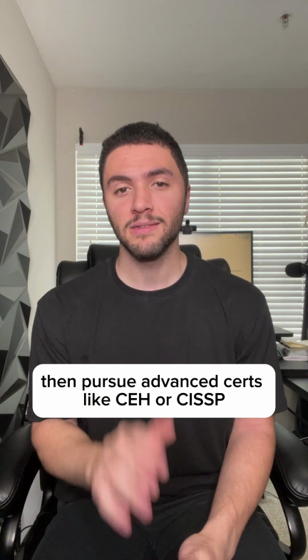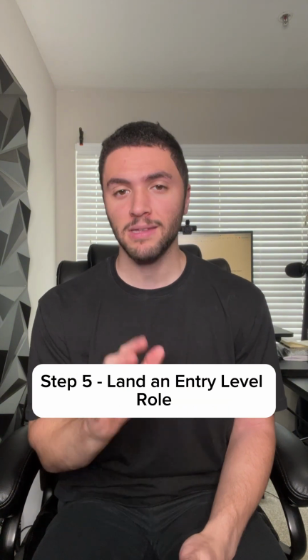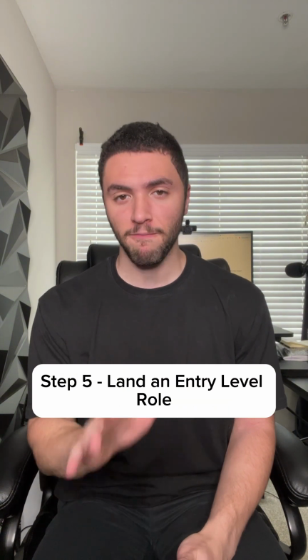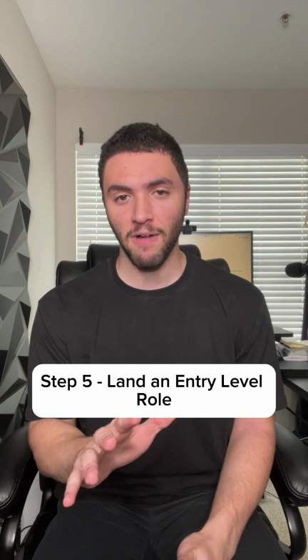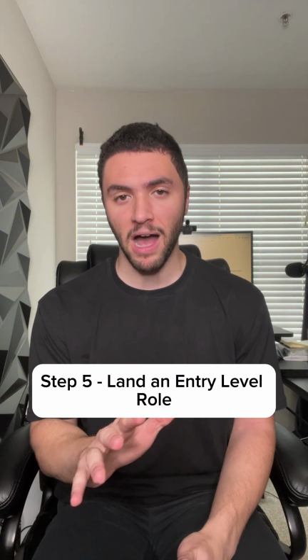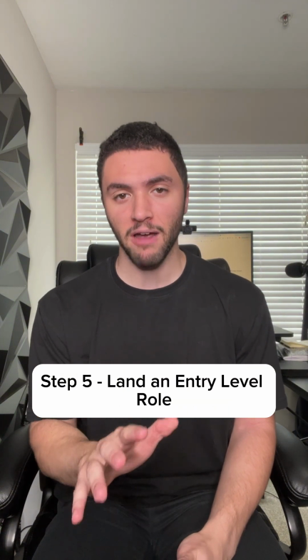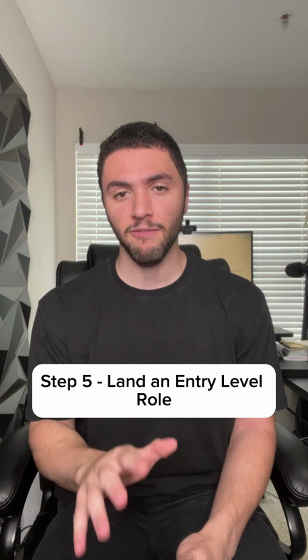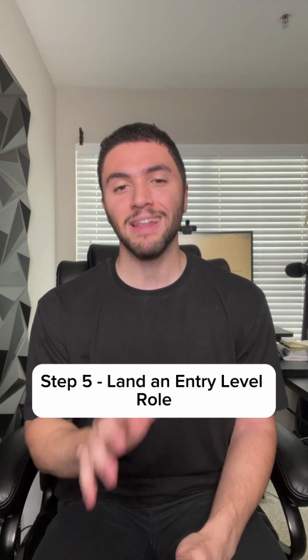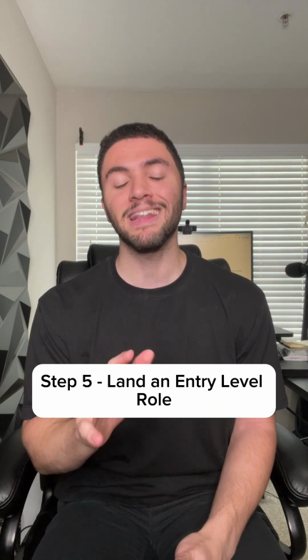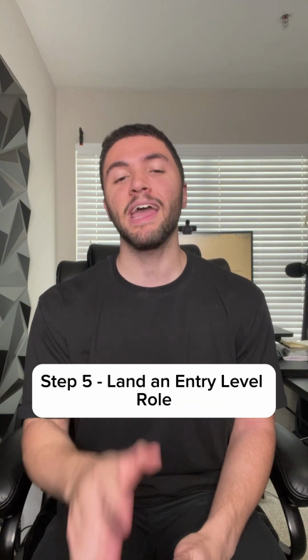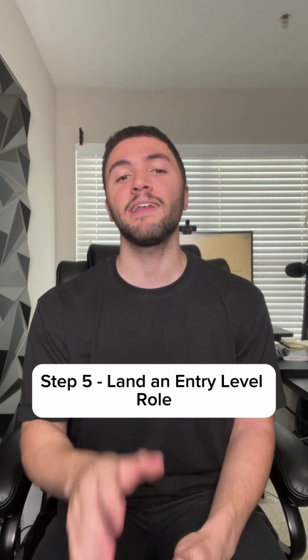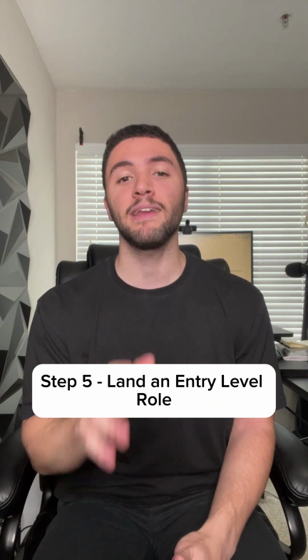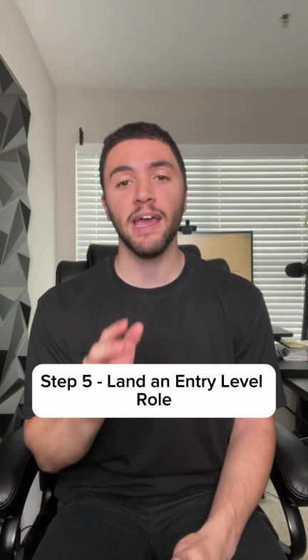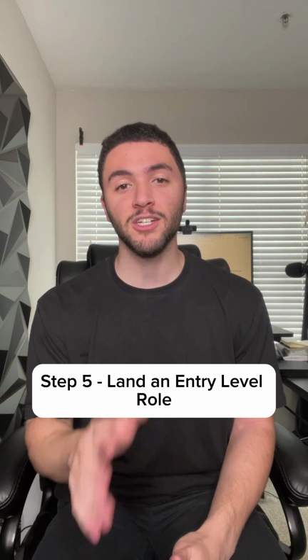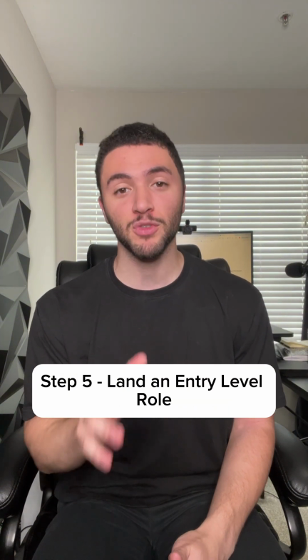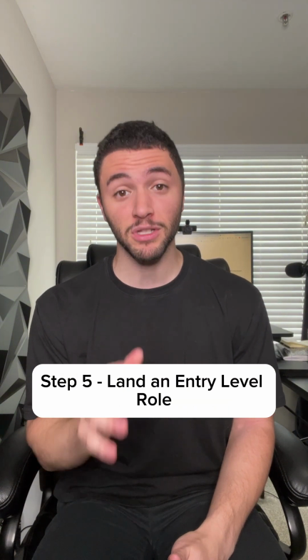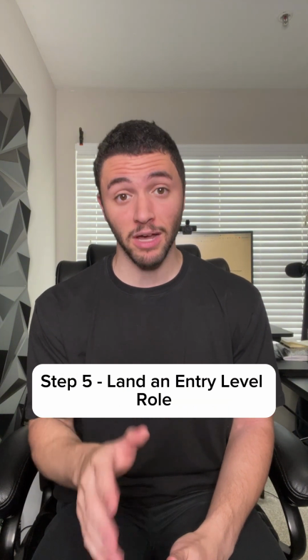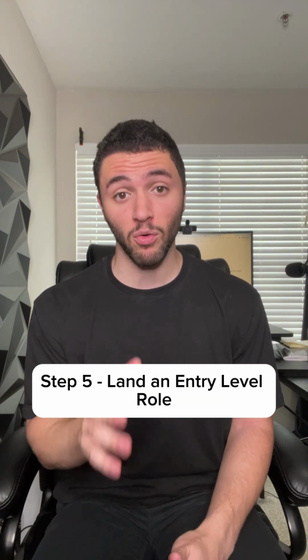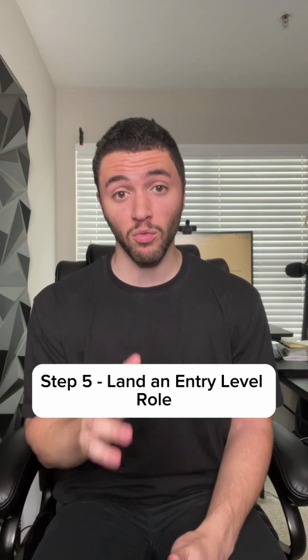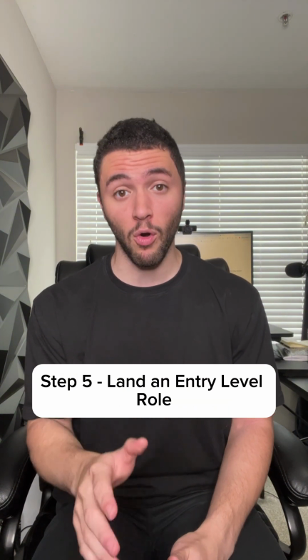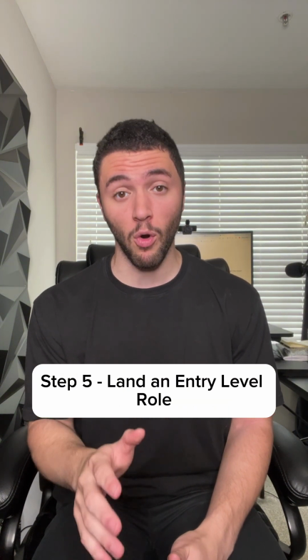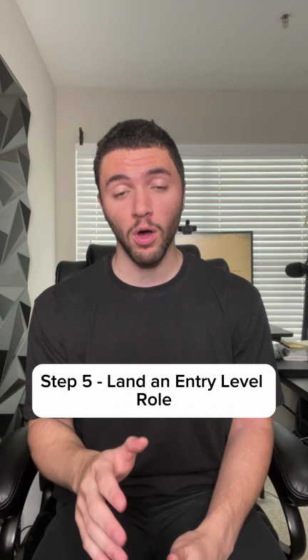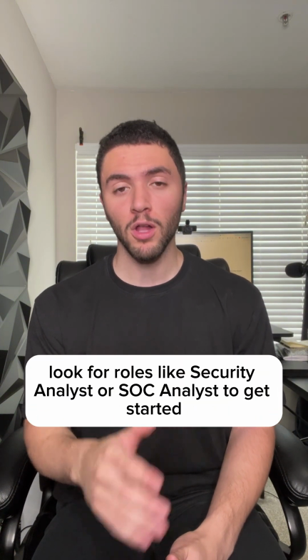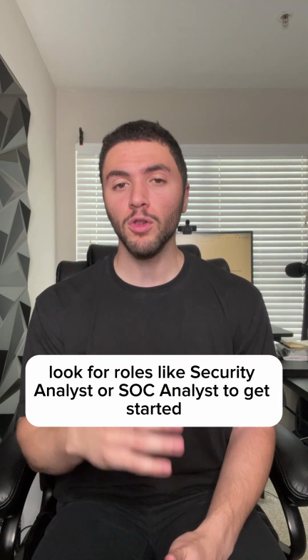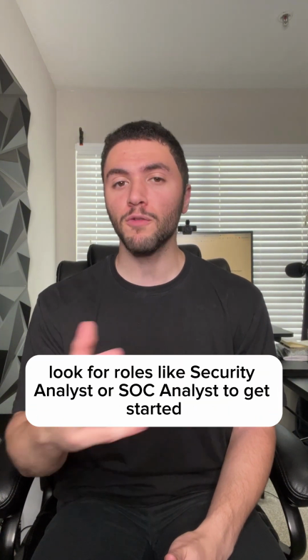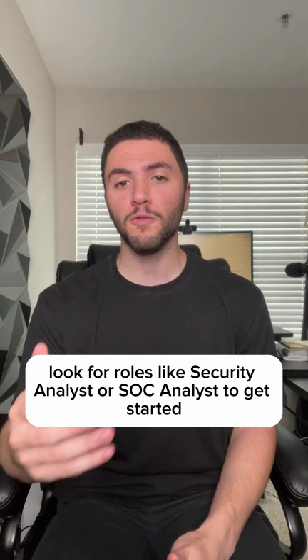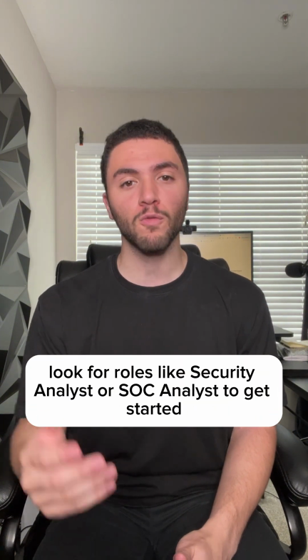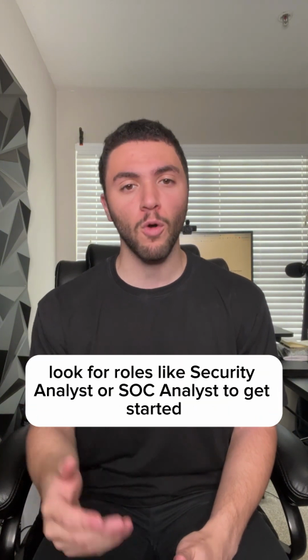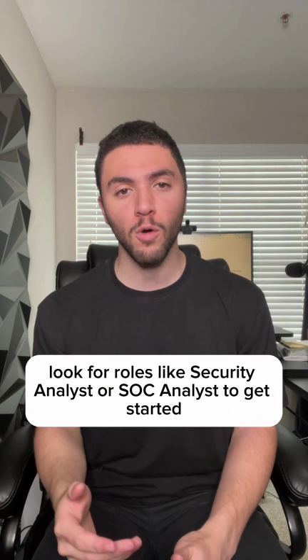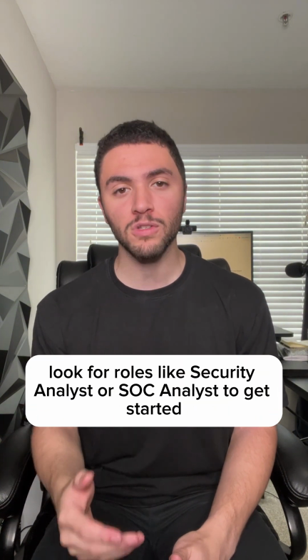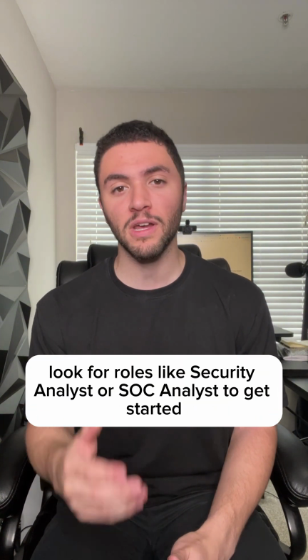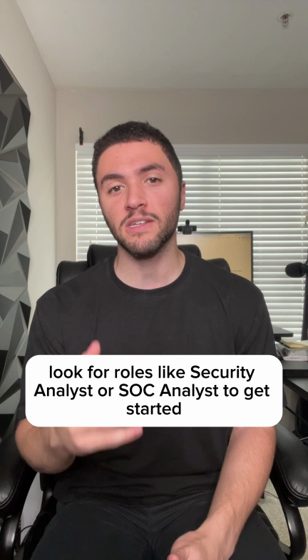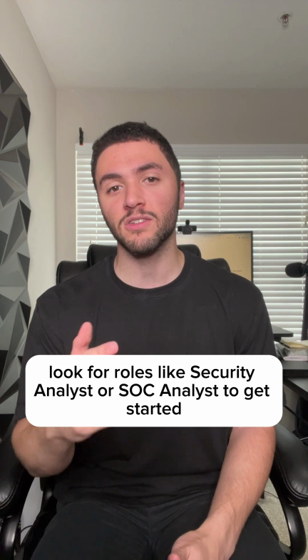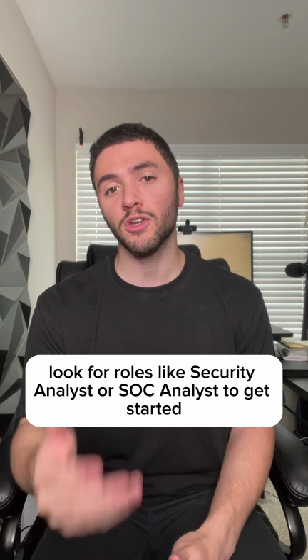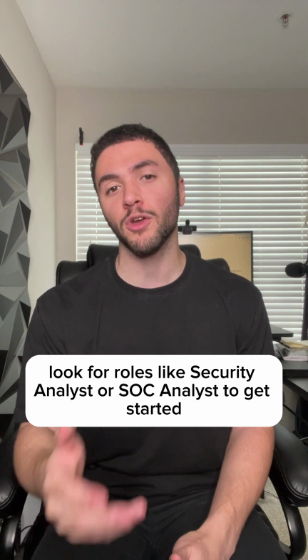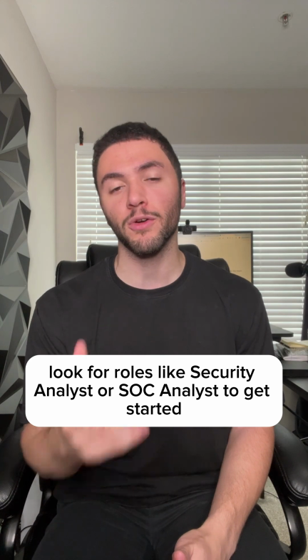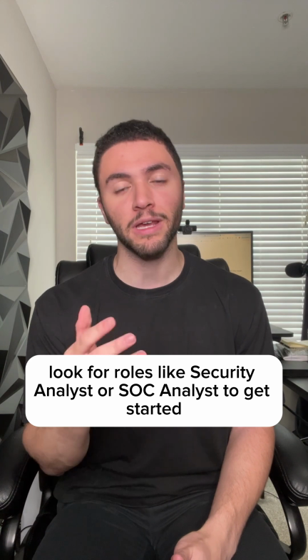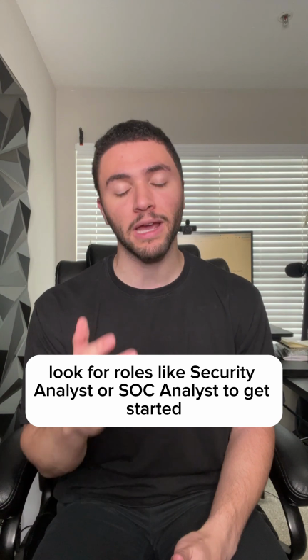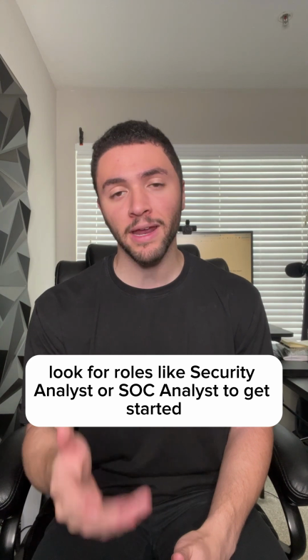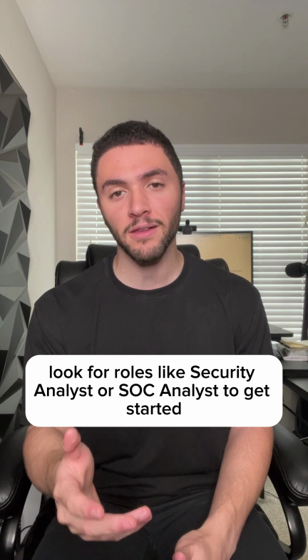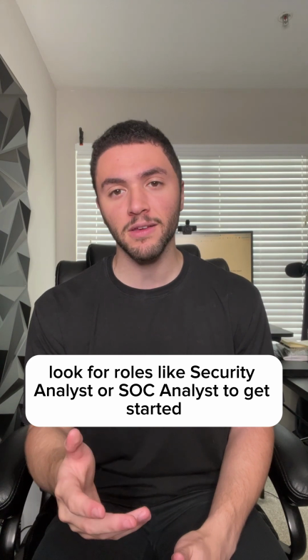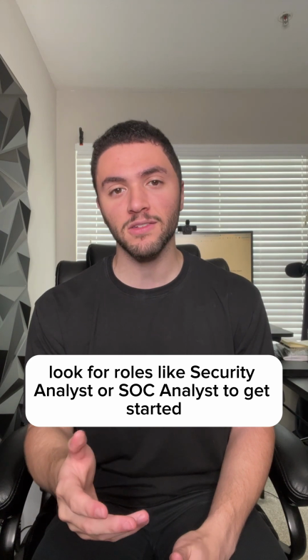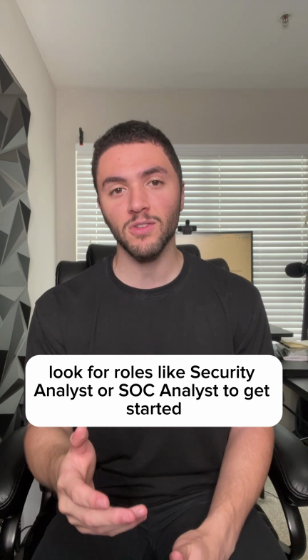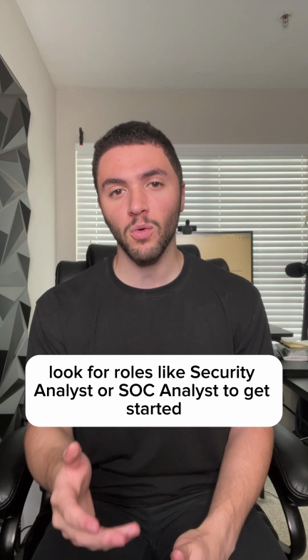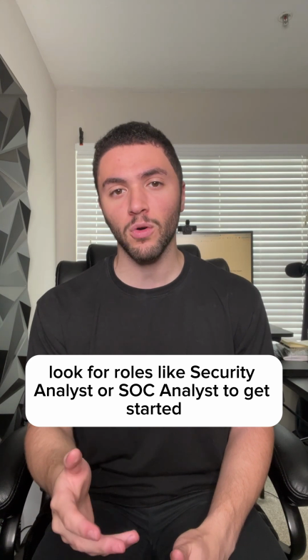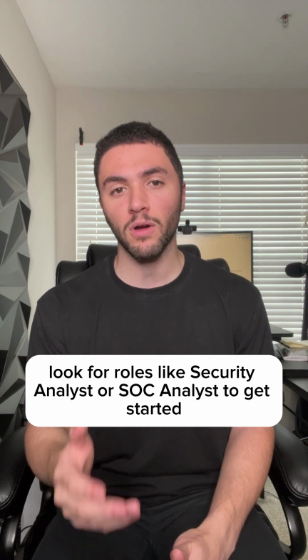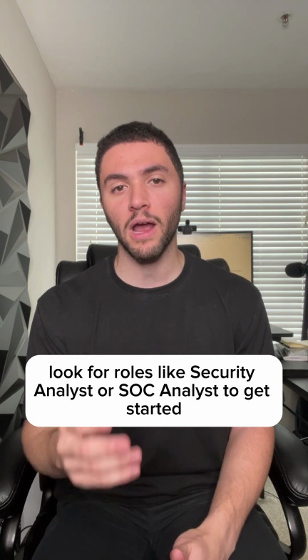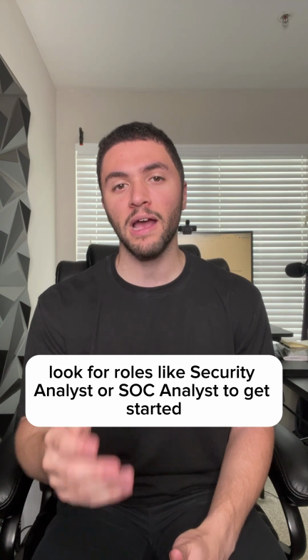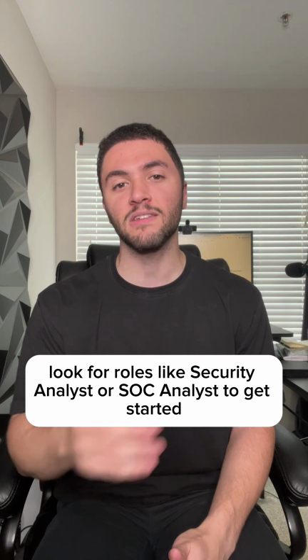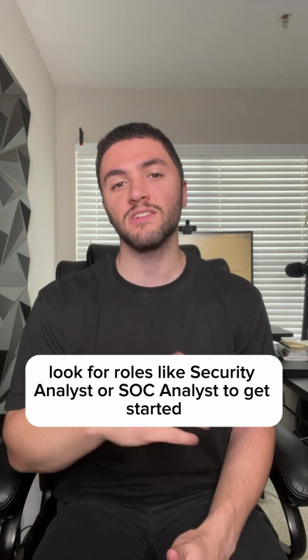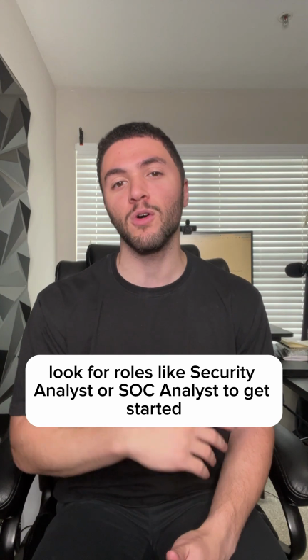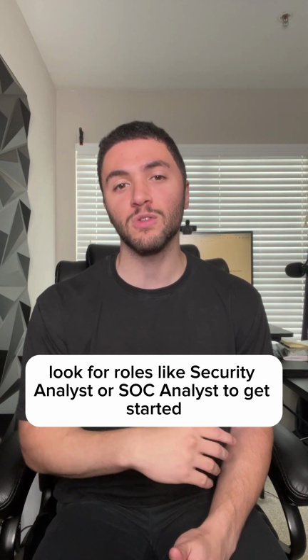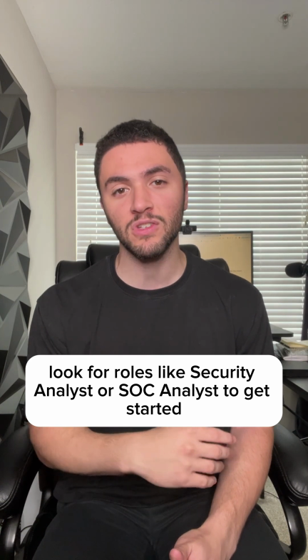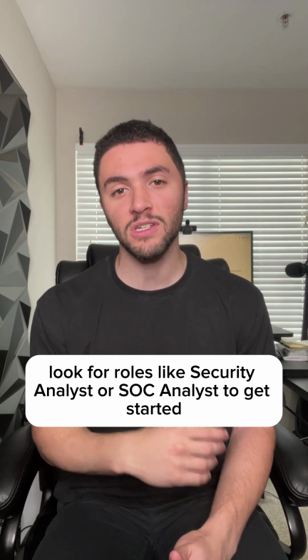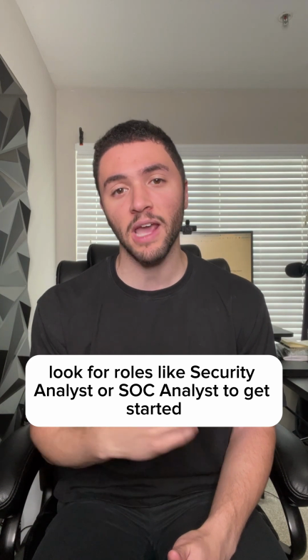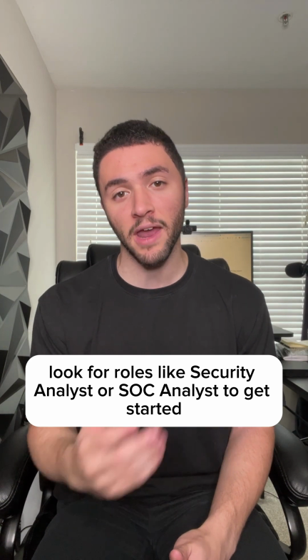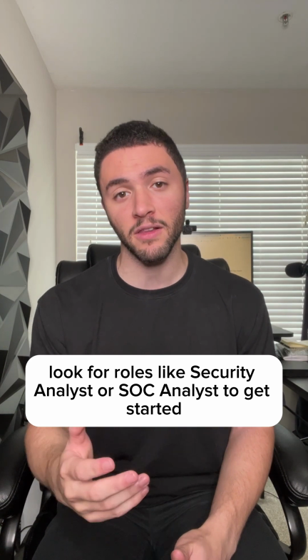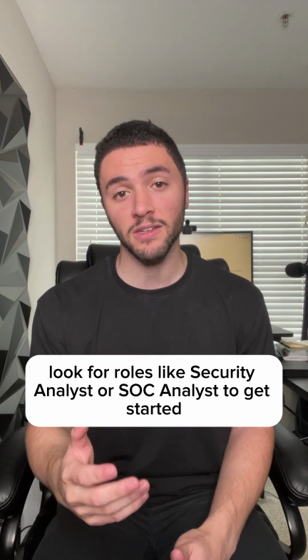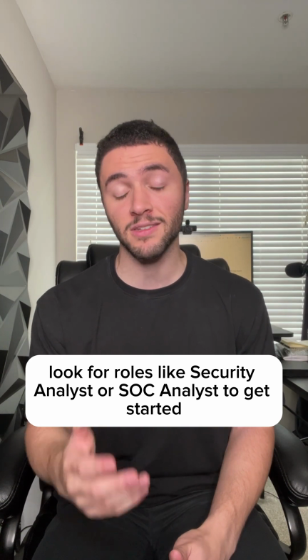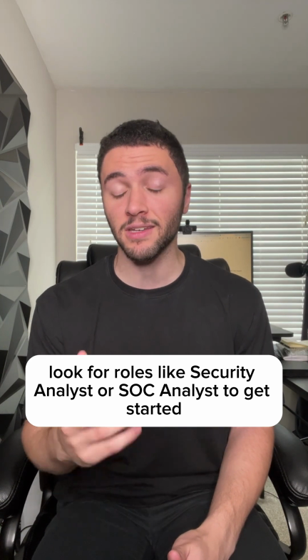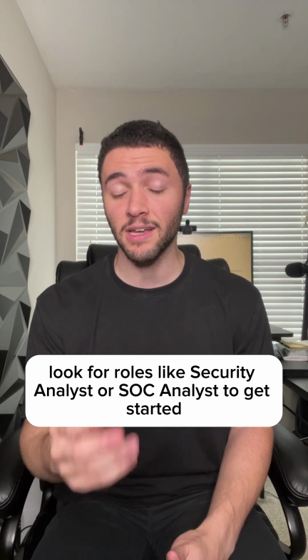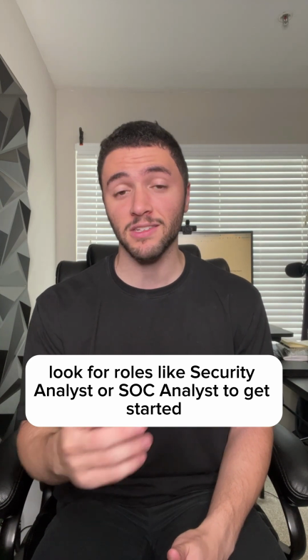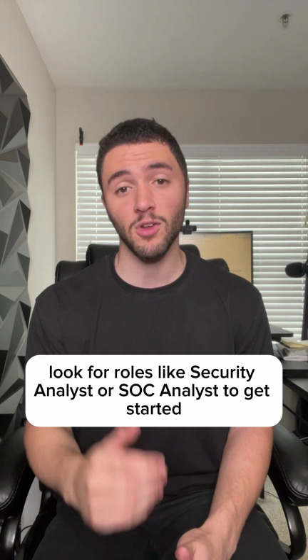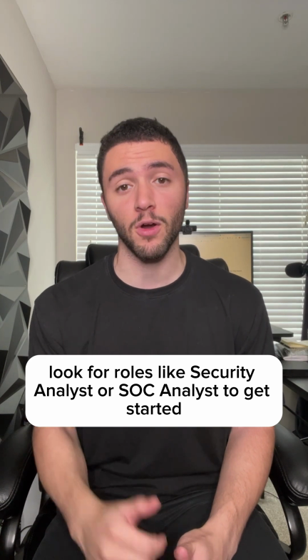Step five: land an entry-level role. Look for roles like security analyst or SOC analyst to get started.